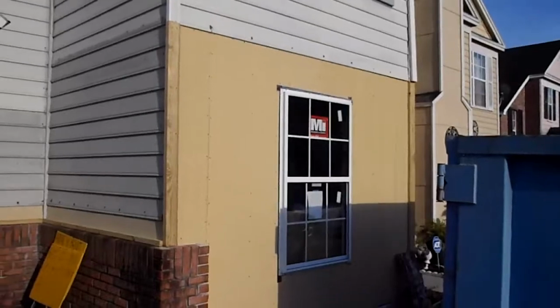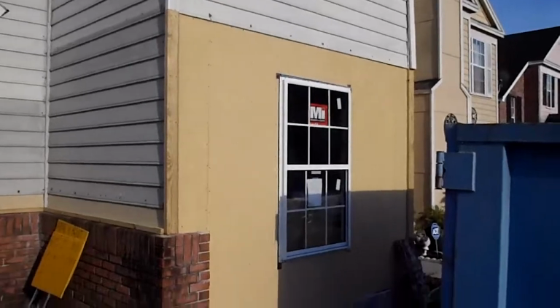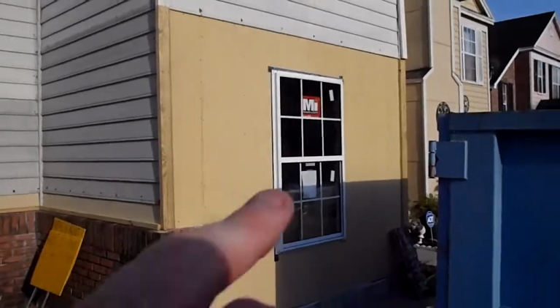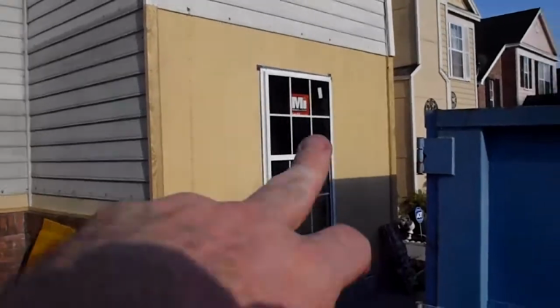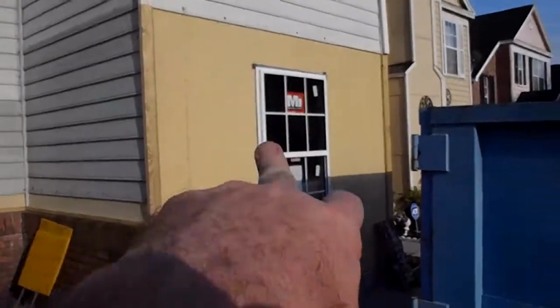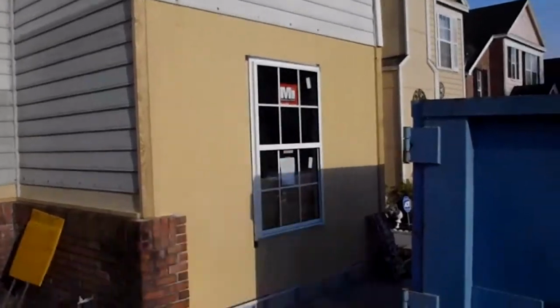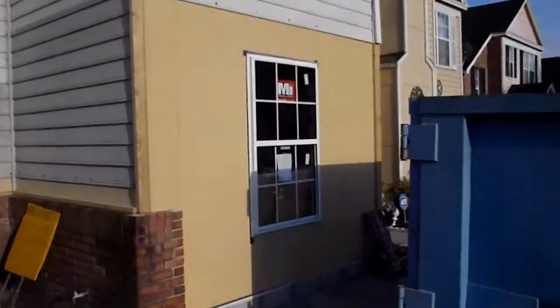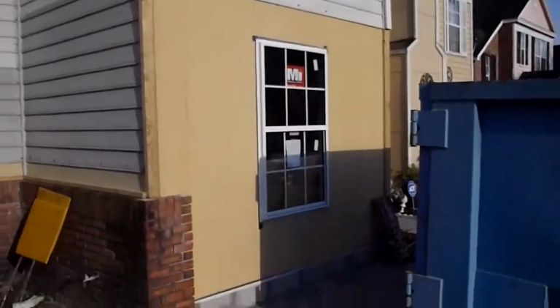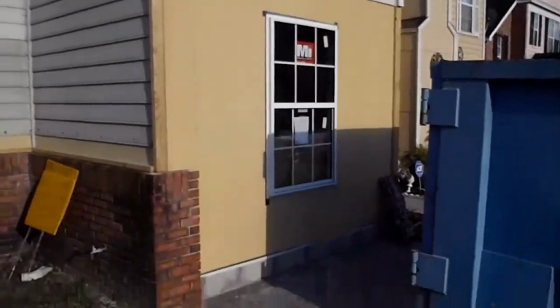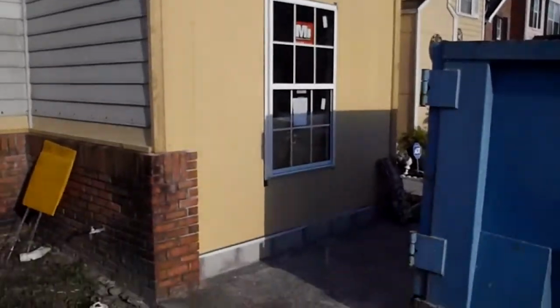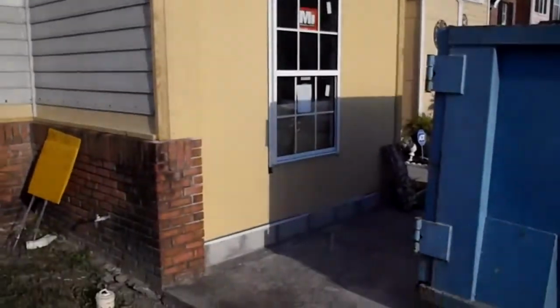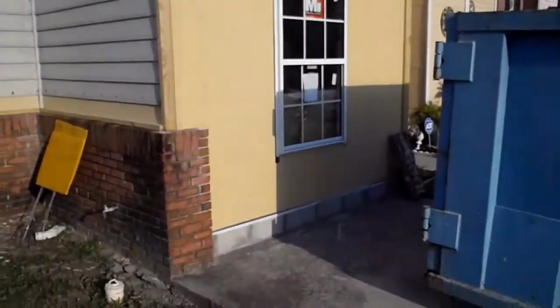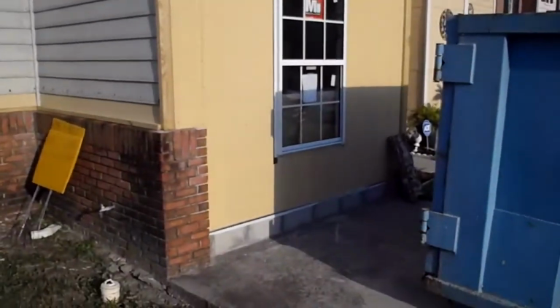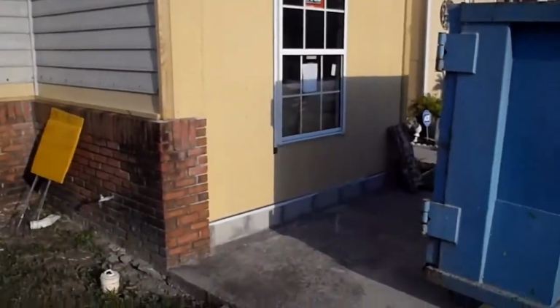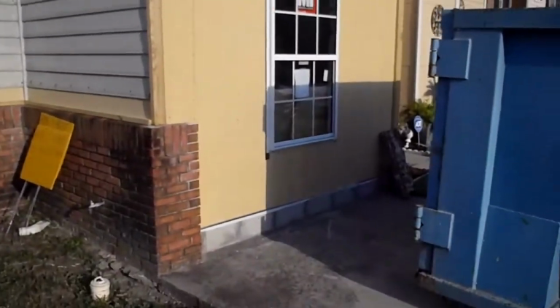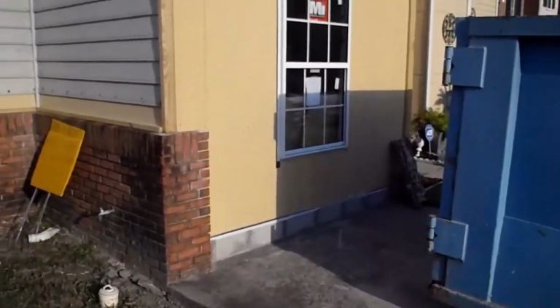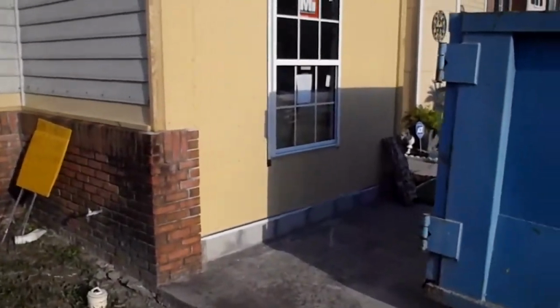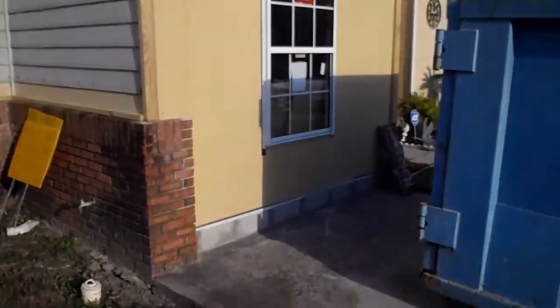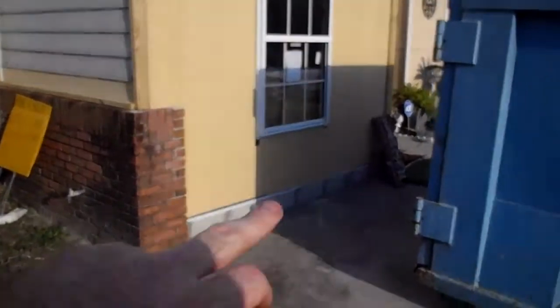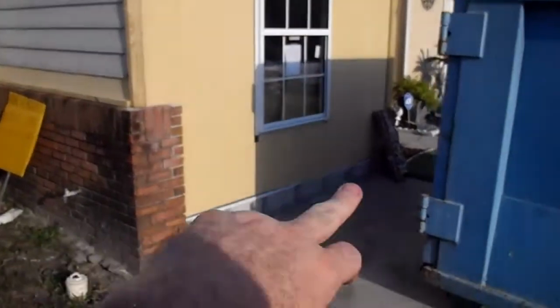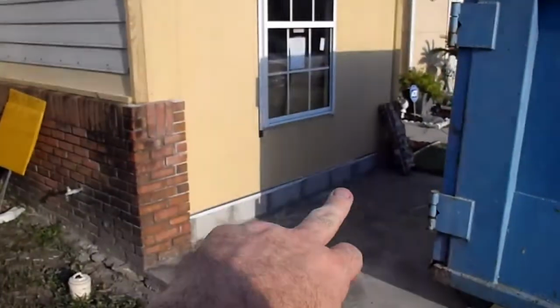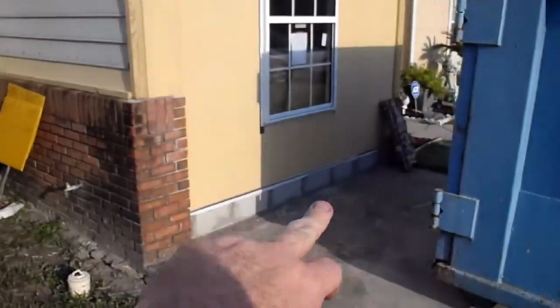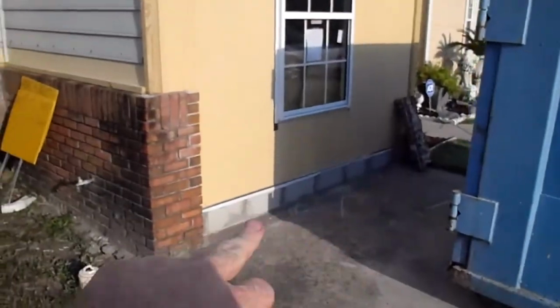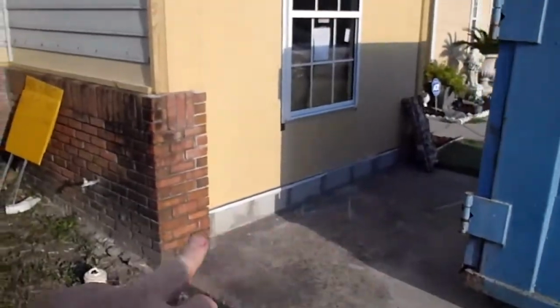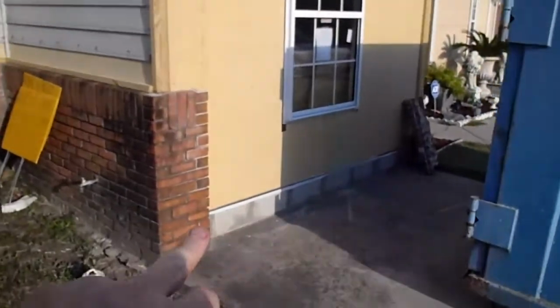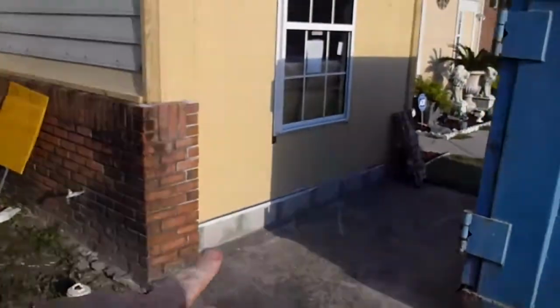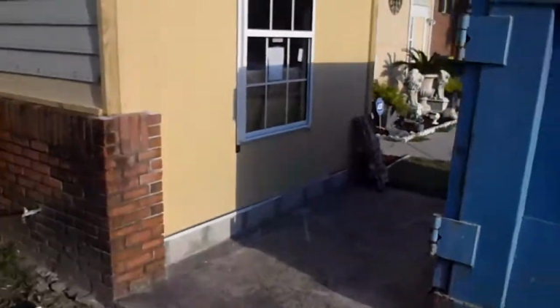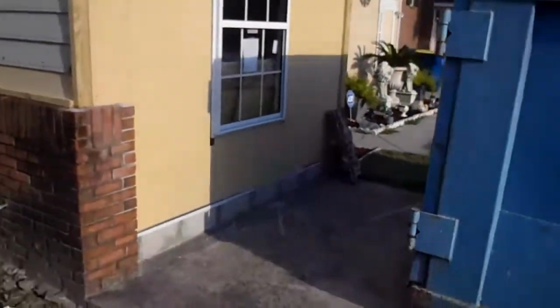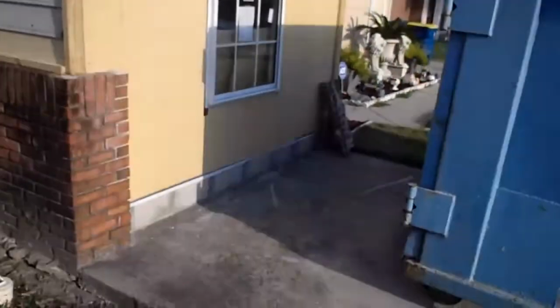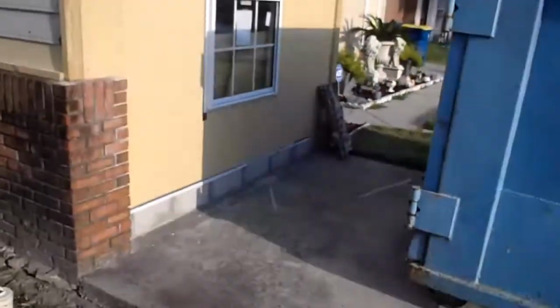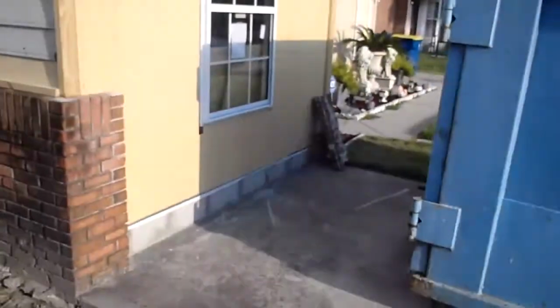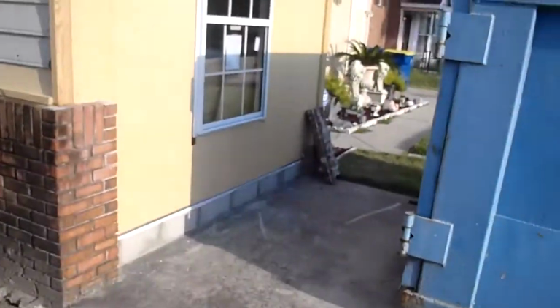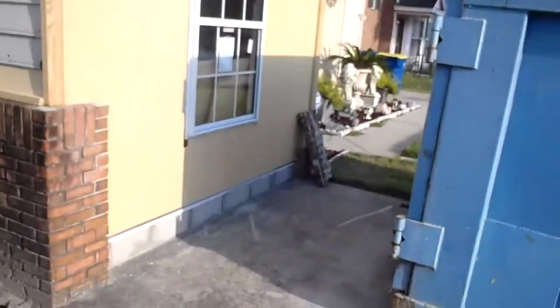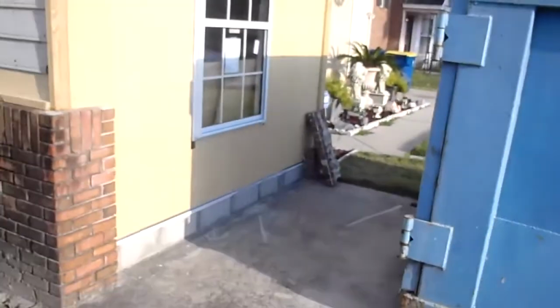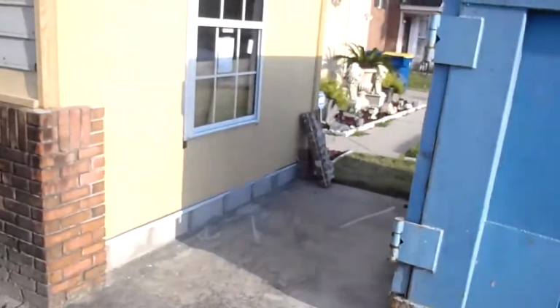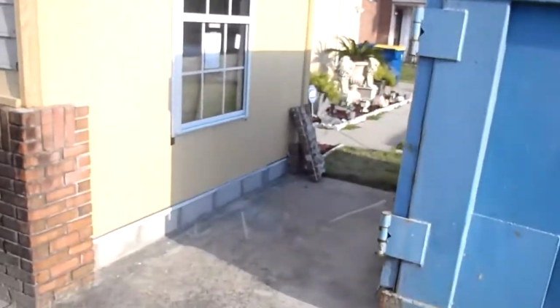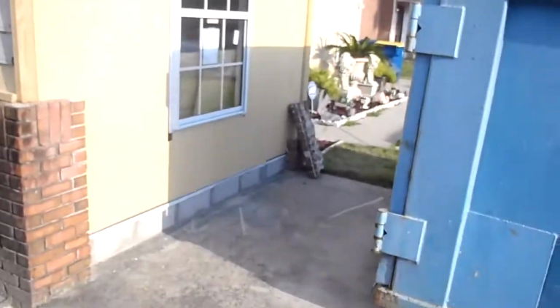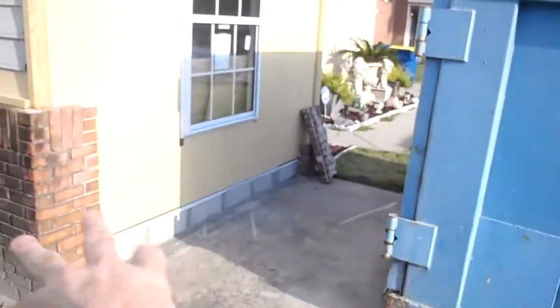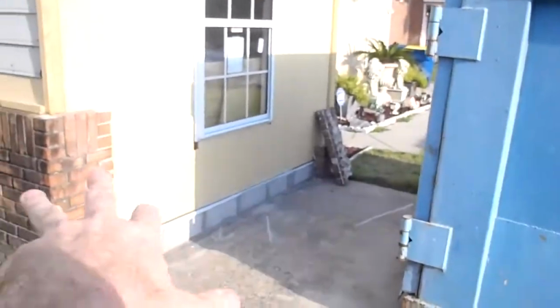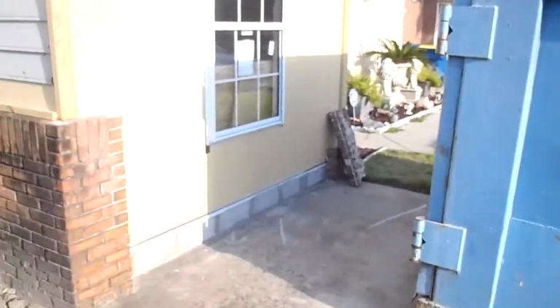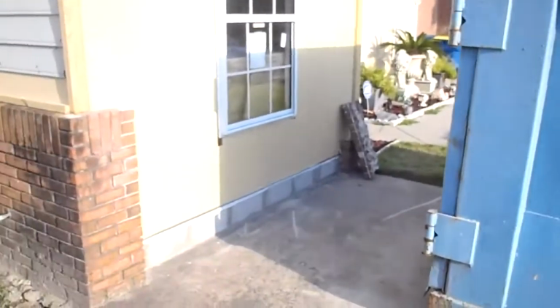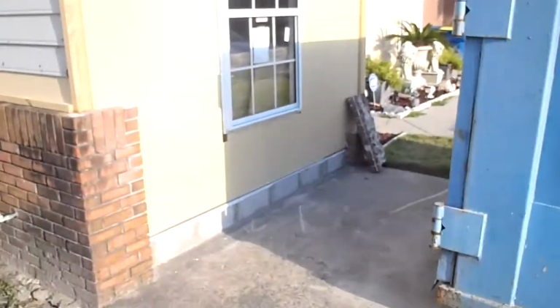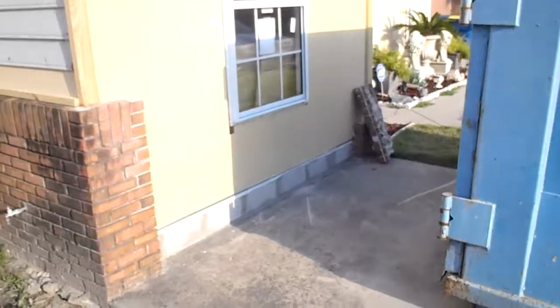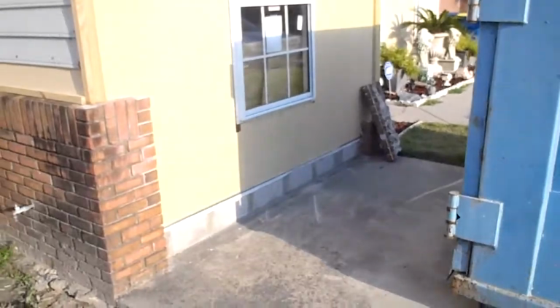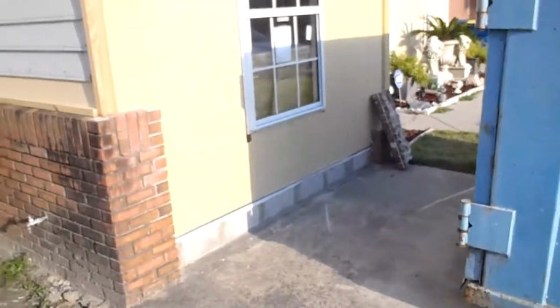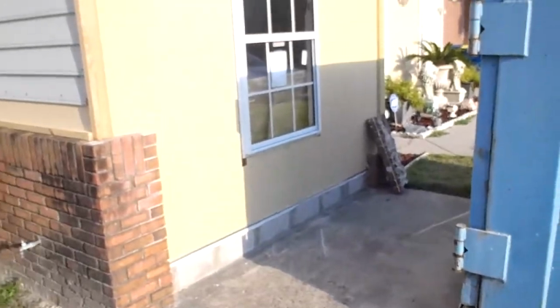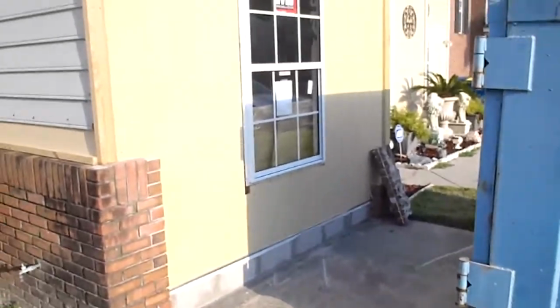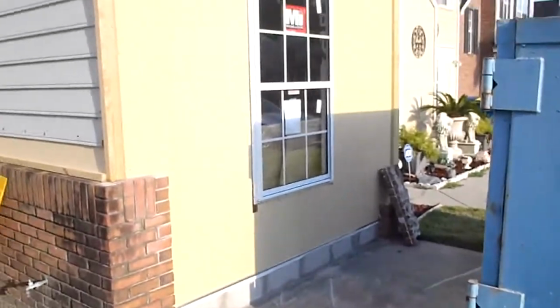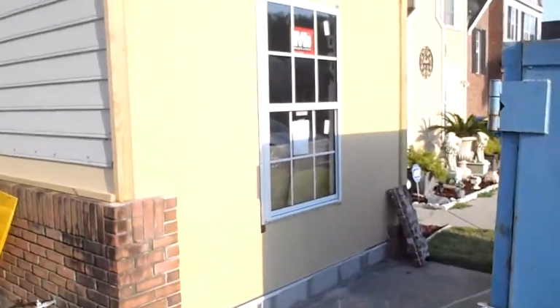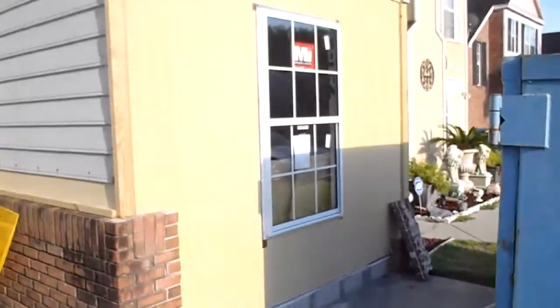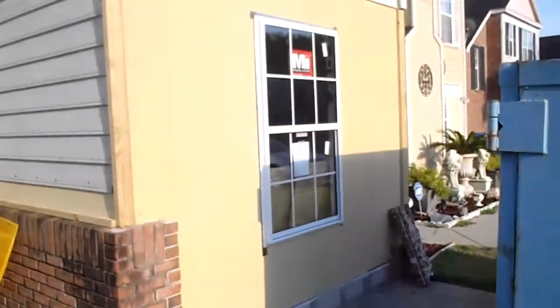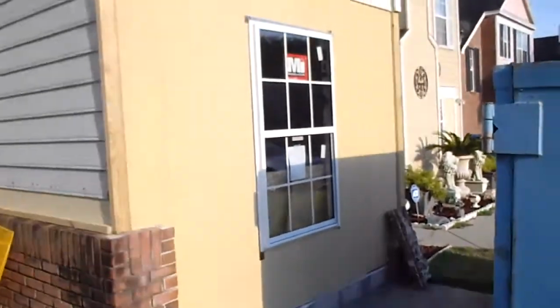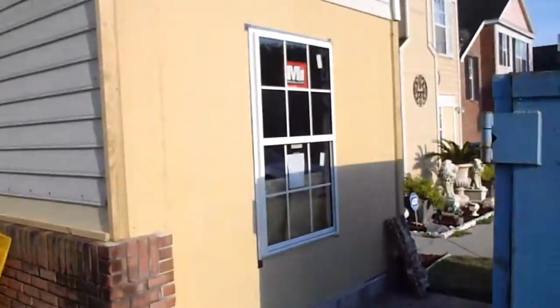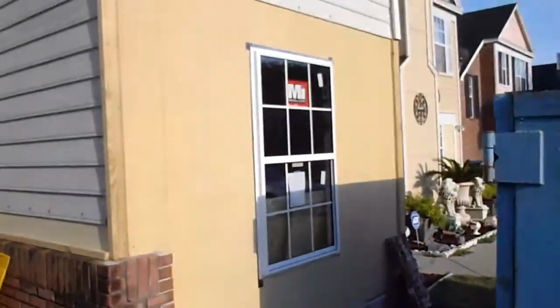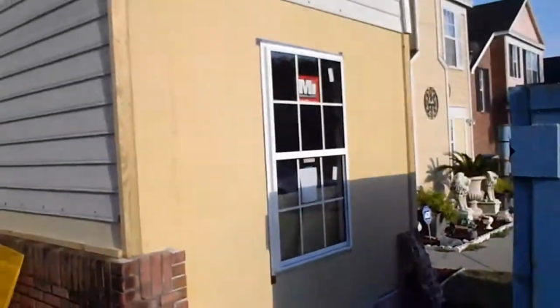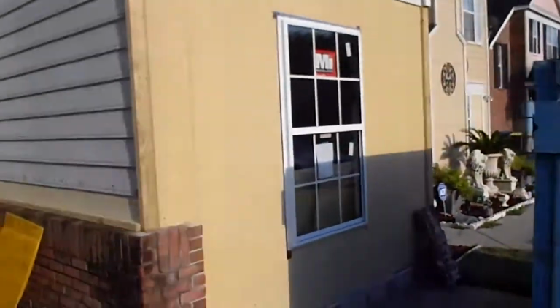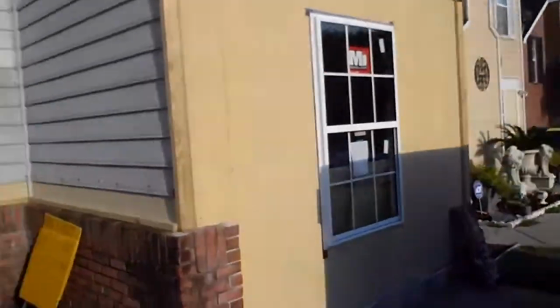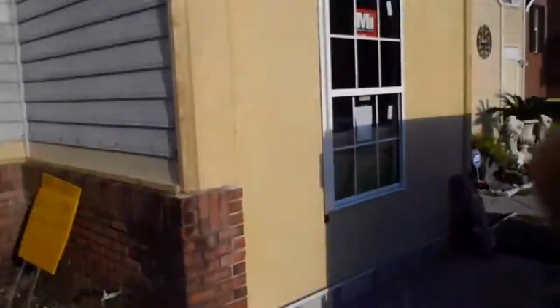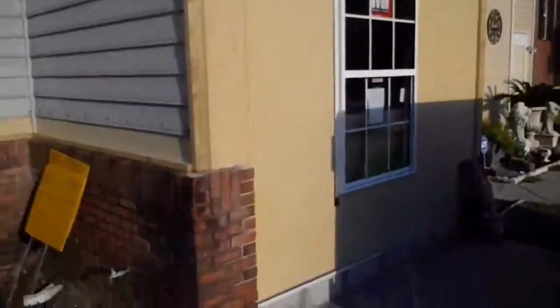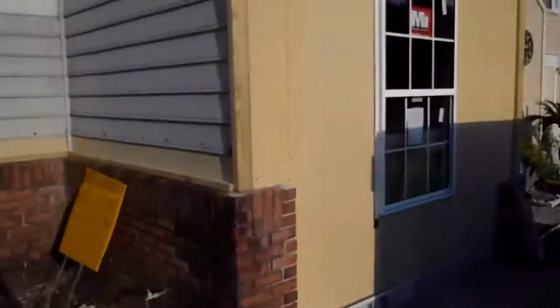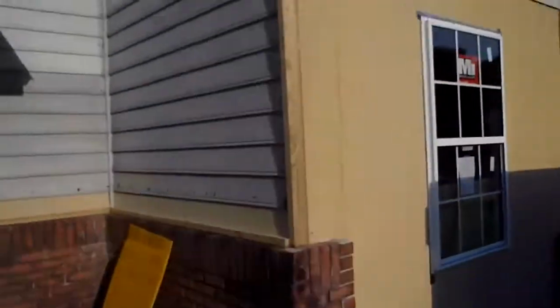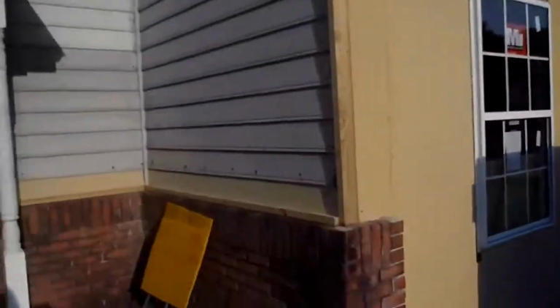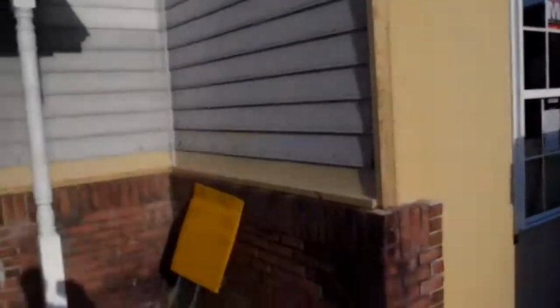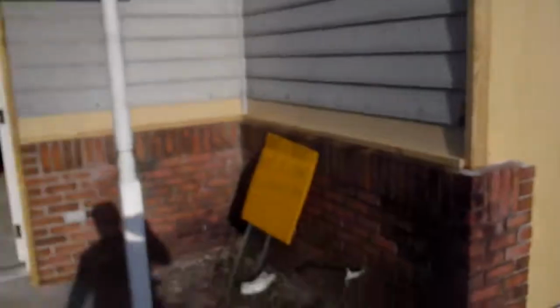This is the garage that we've converted into a bedroom. We've installed concrete block along the bottom to keep water from intruding into the room, and we've installed a new window.